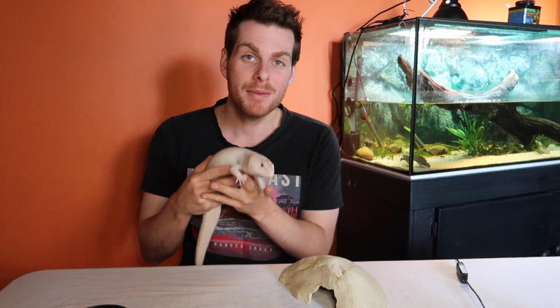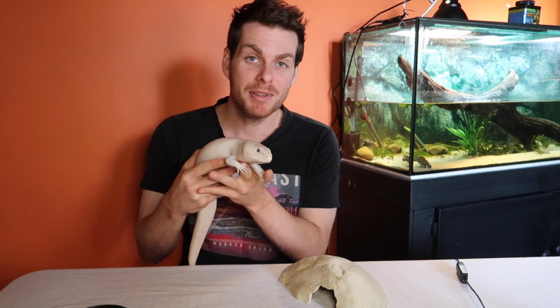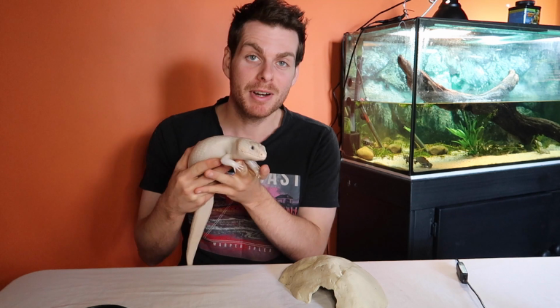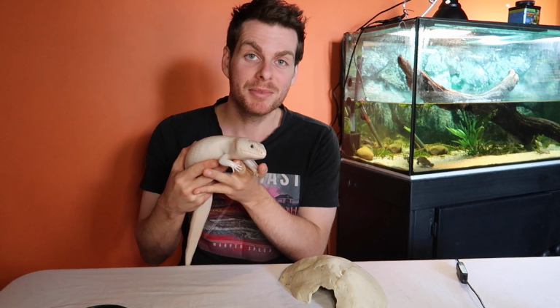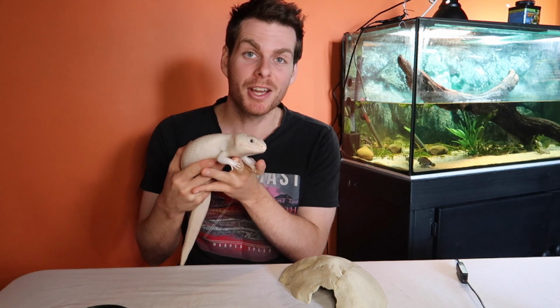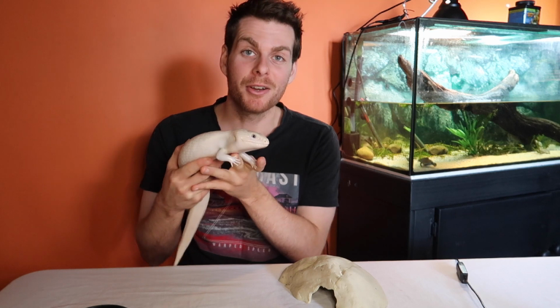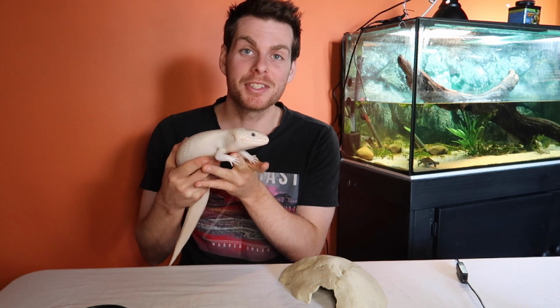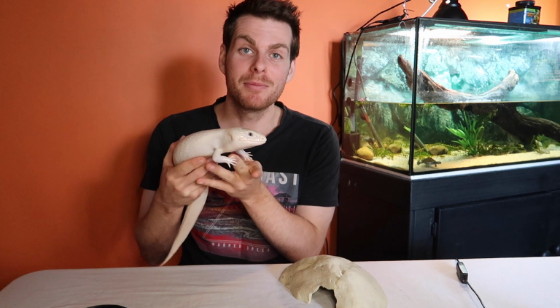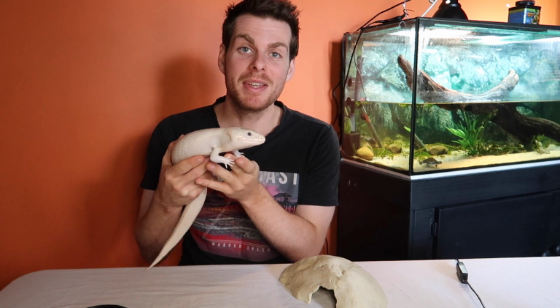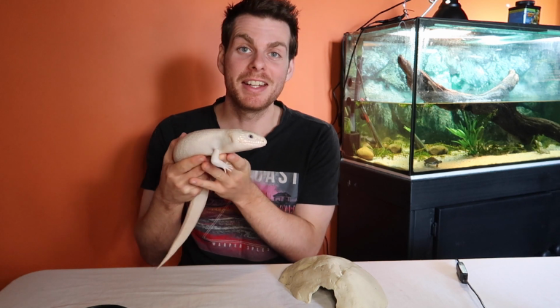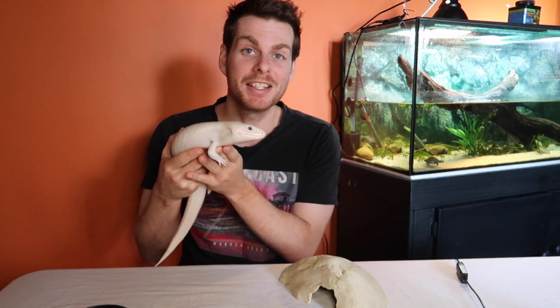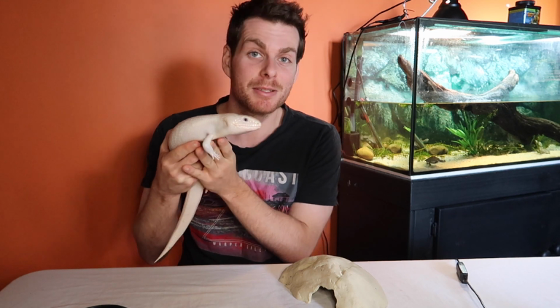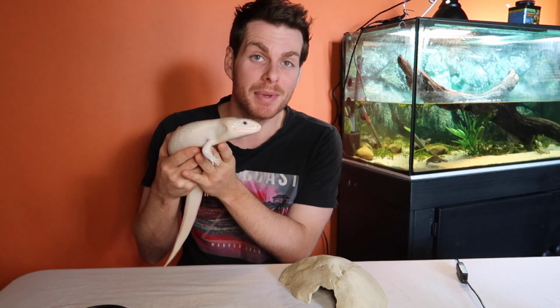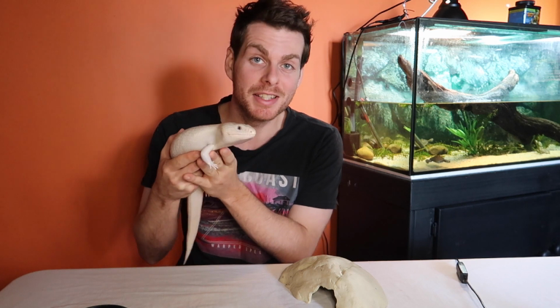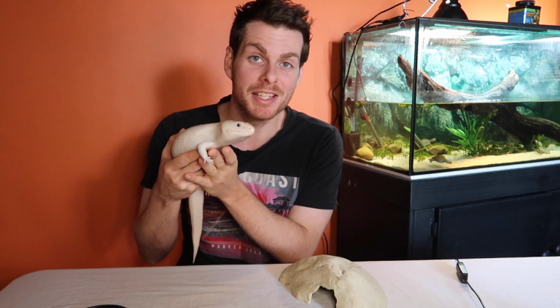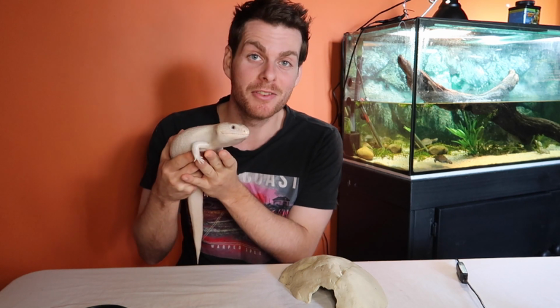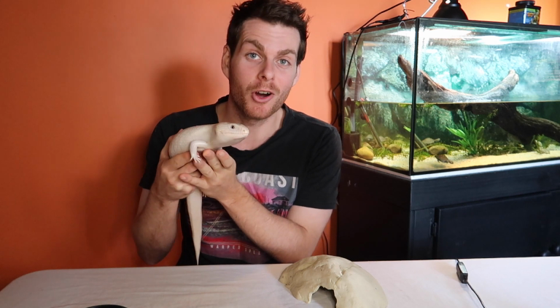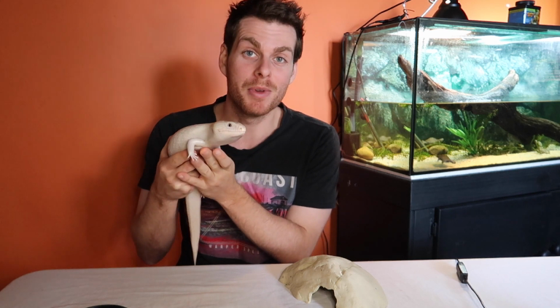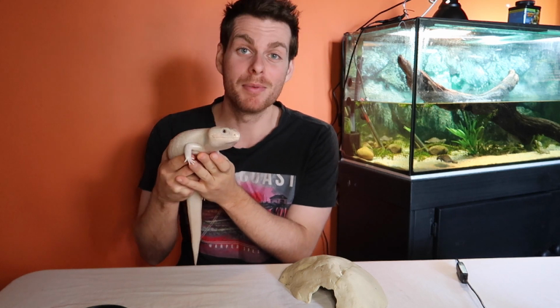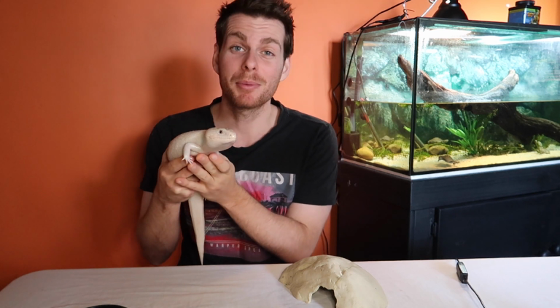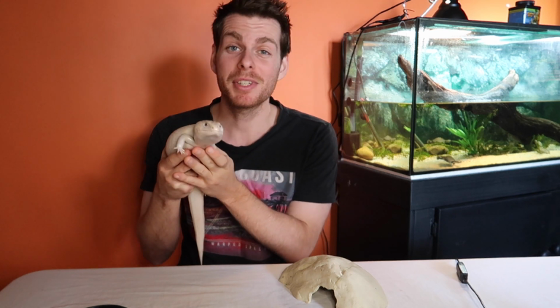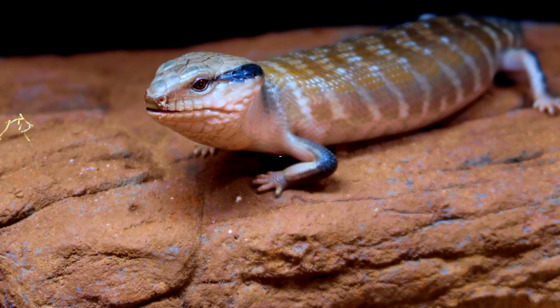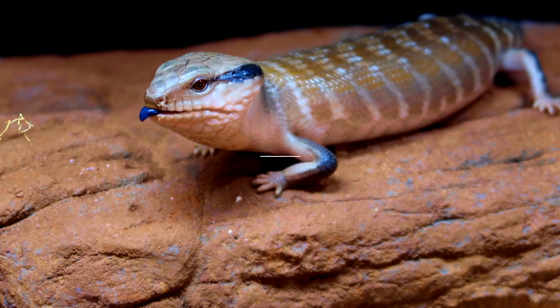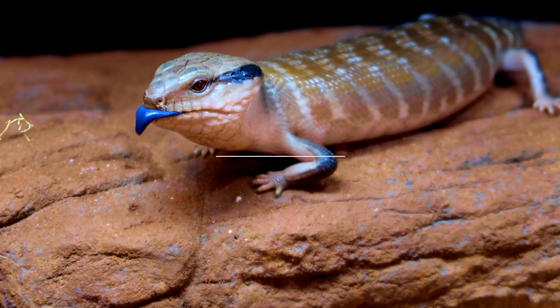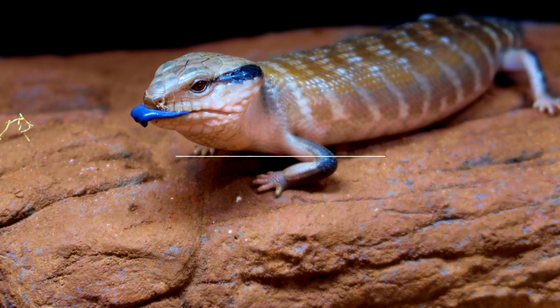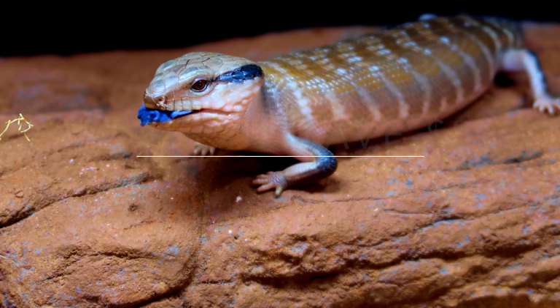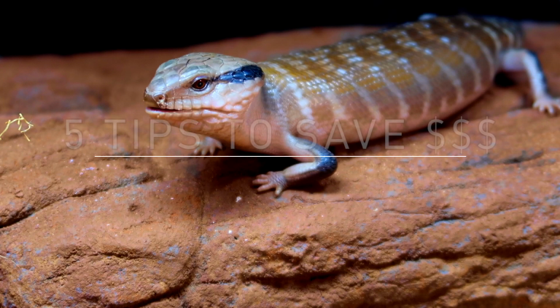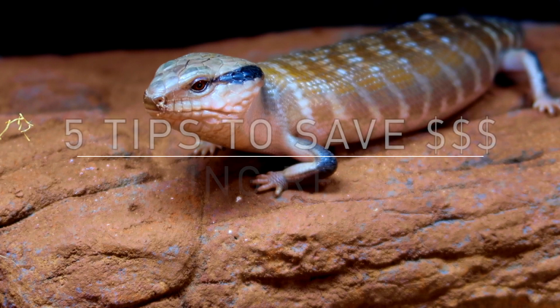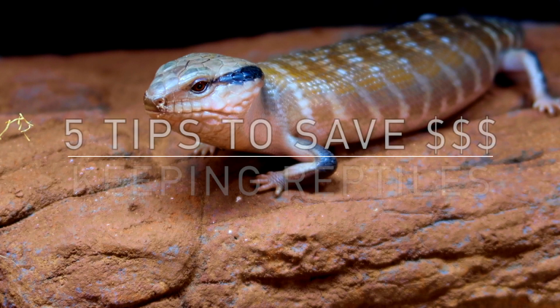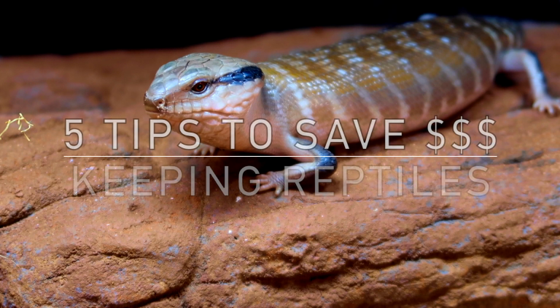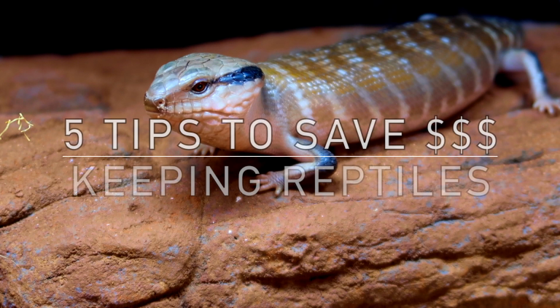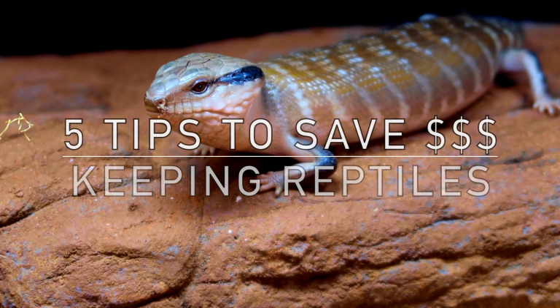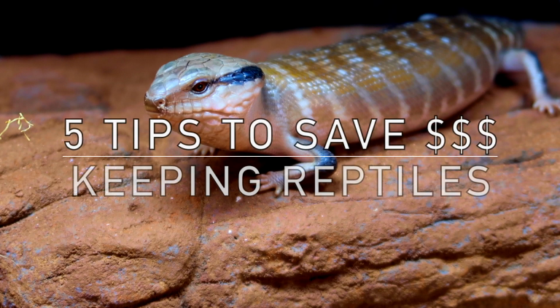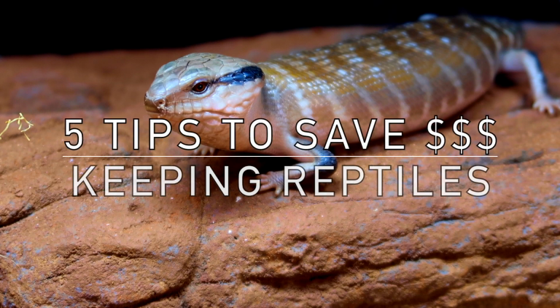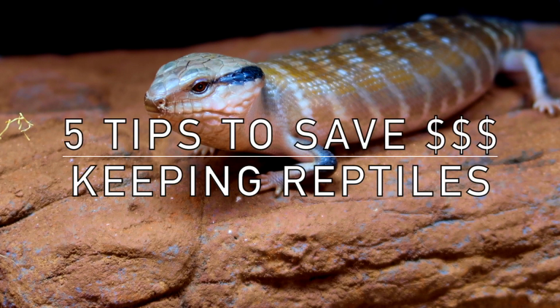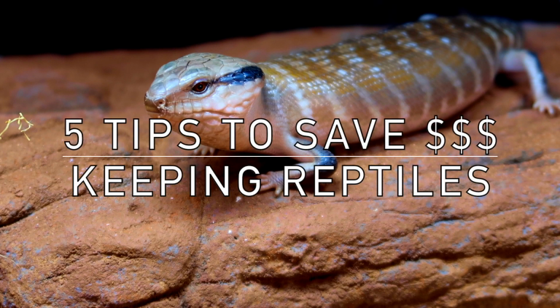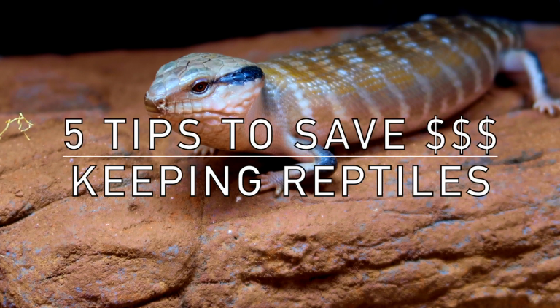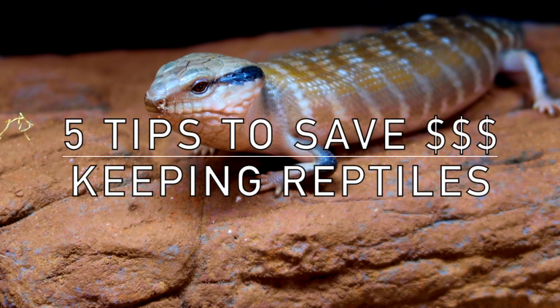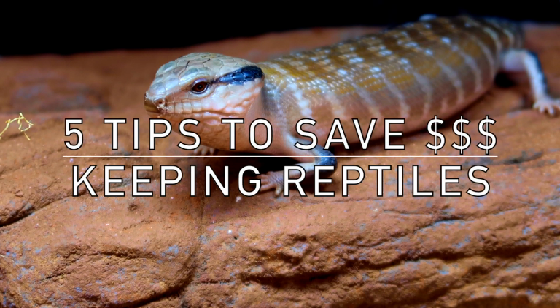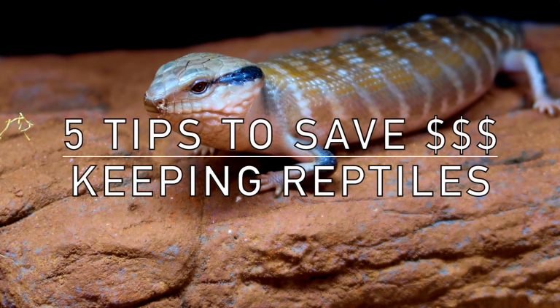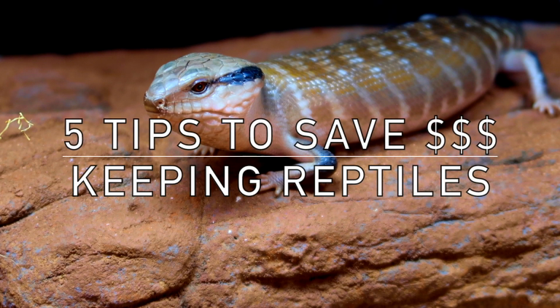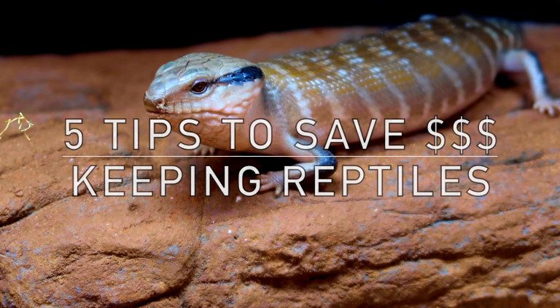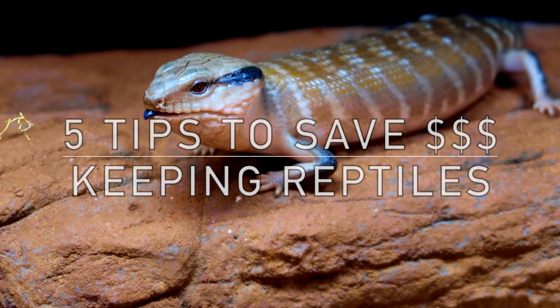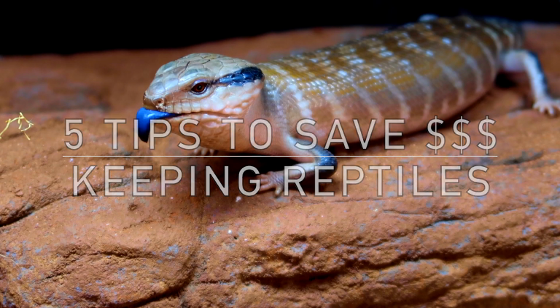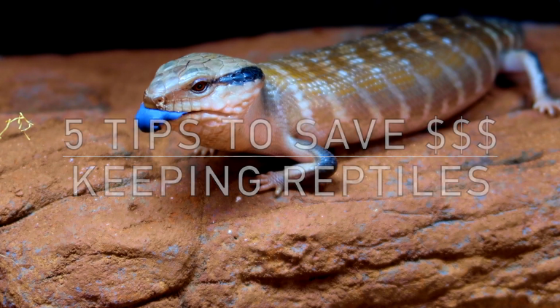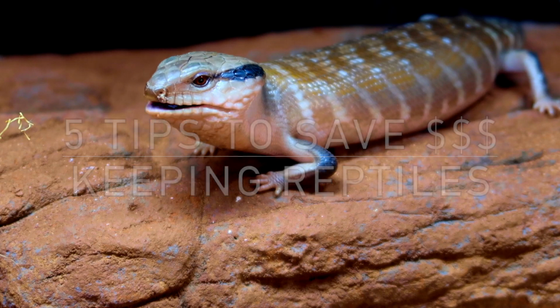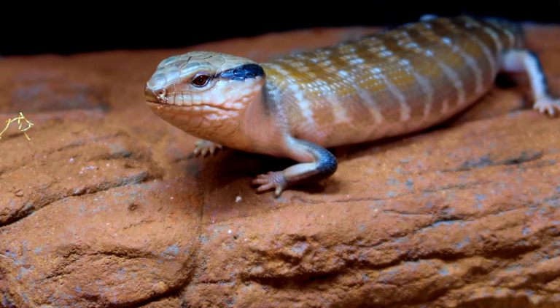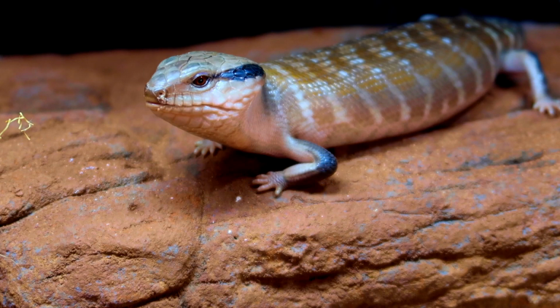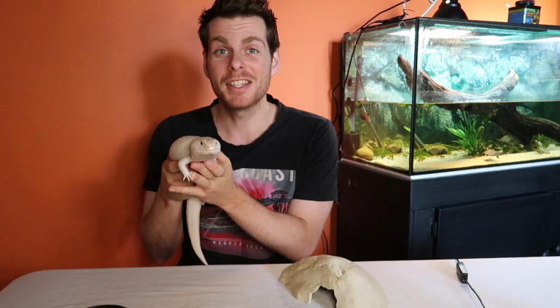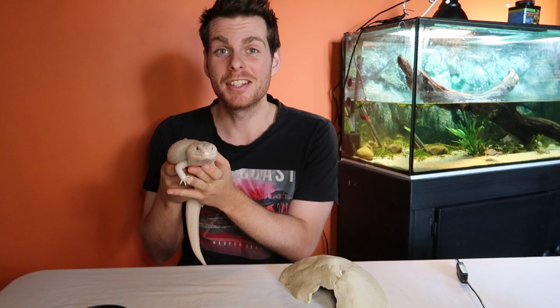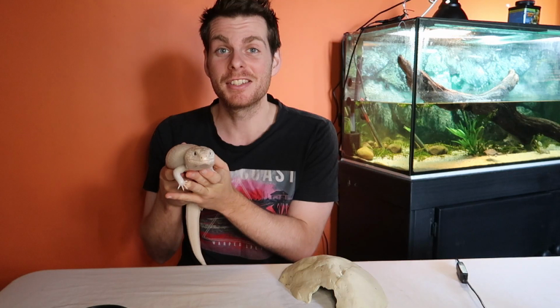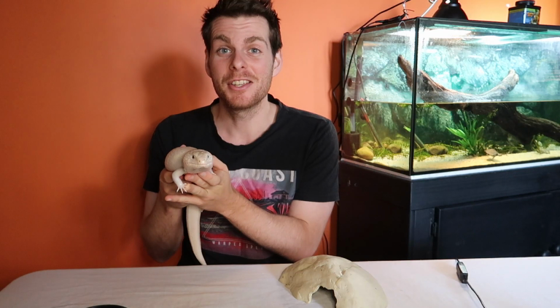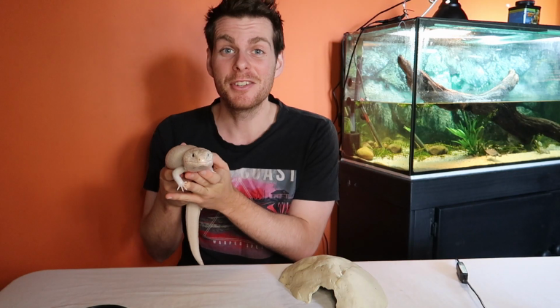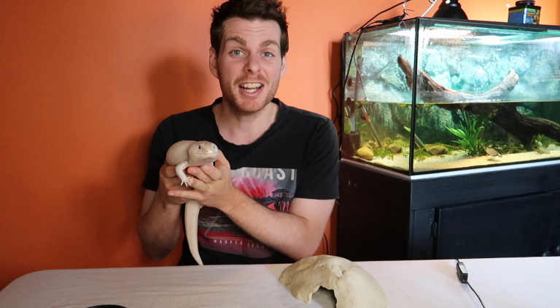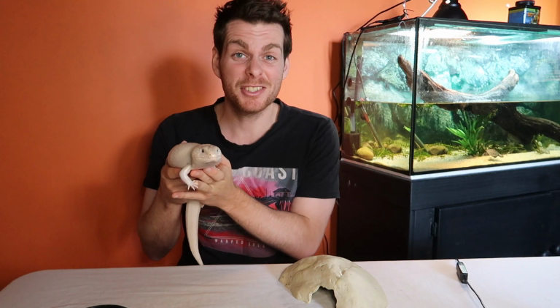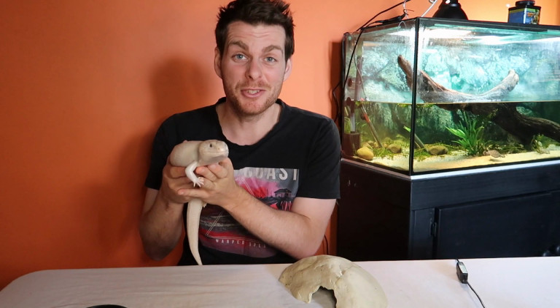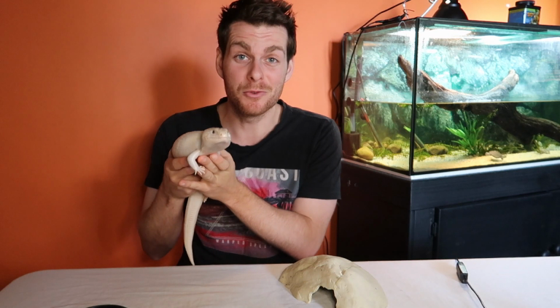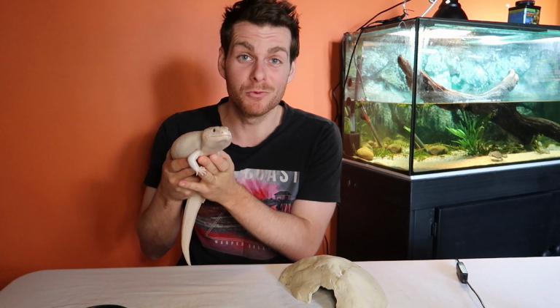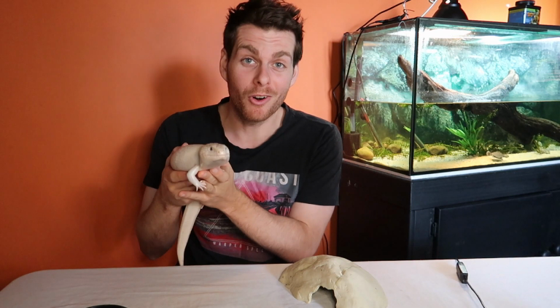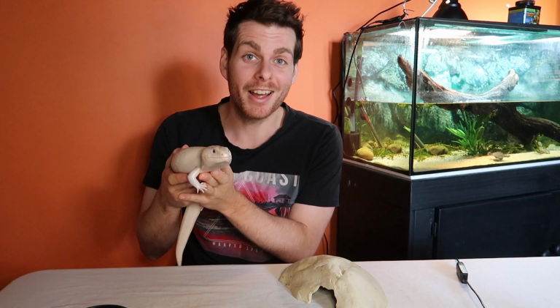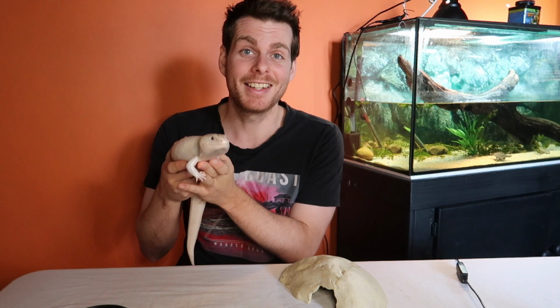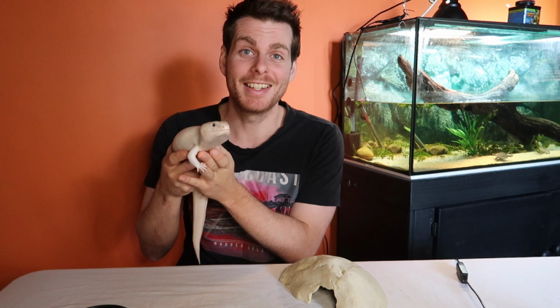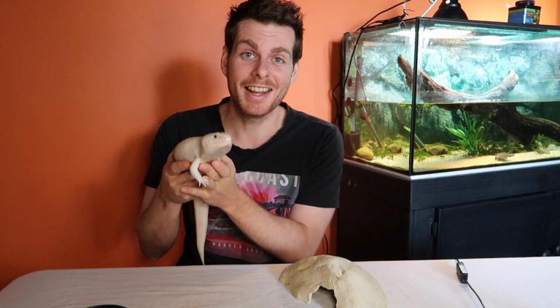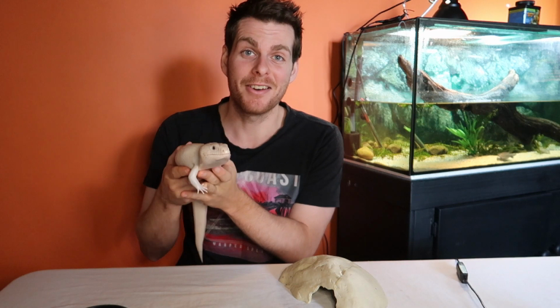Keeping reptiles can be an expensive hobby, but I'm going to give you five tips that'll help you save some money, and one of those things you can actually do right now.